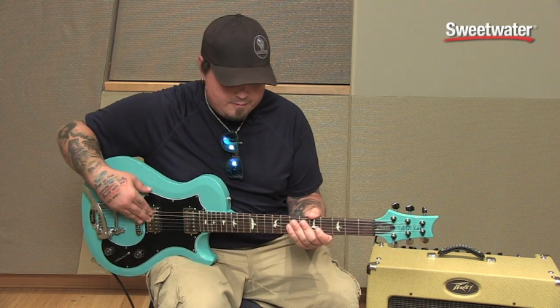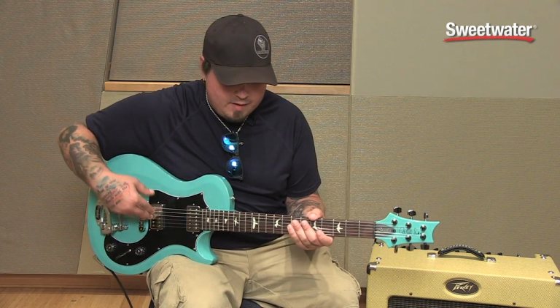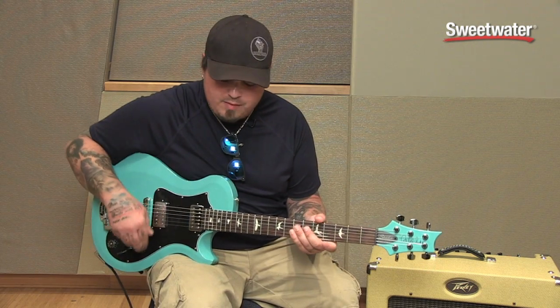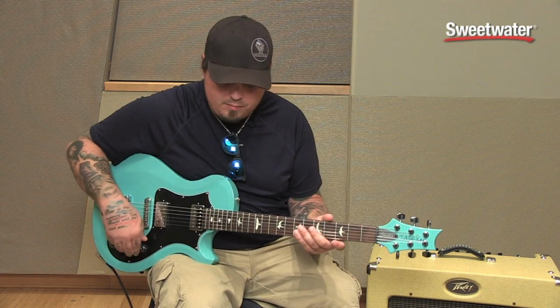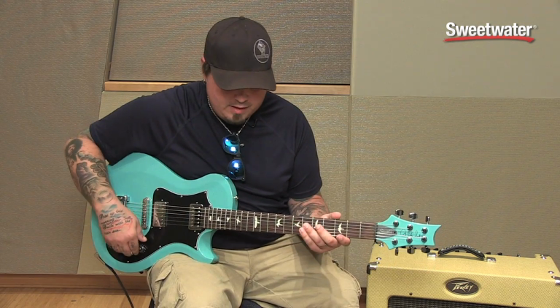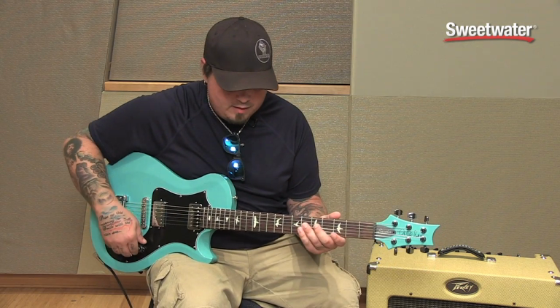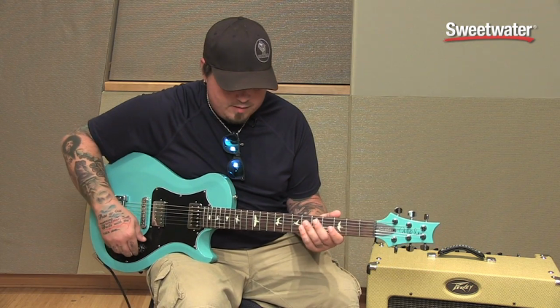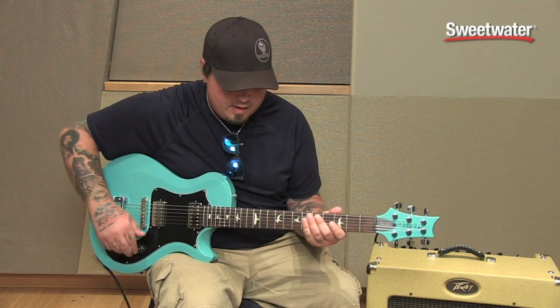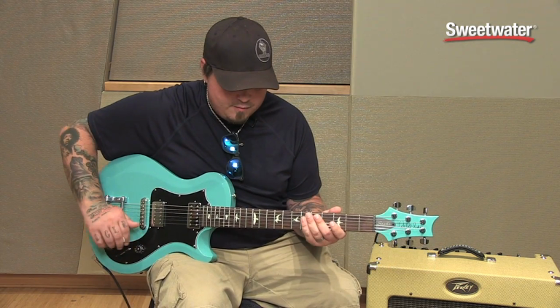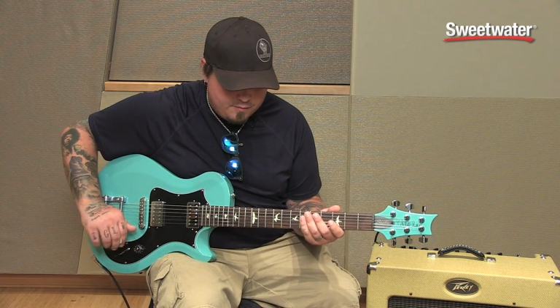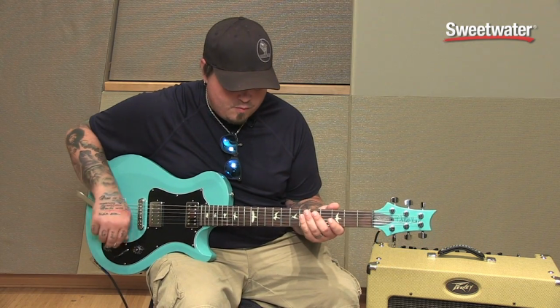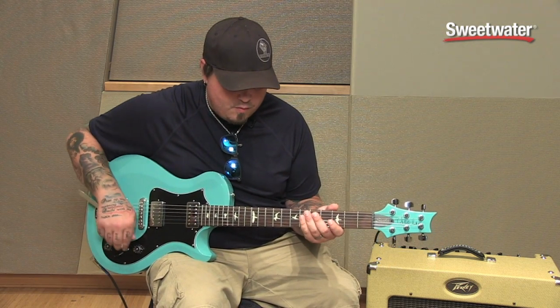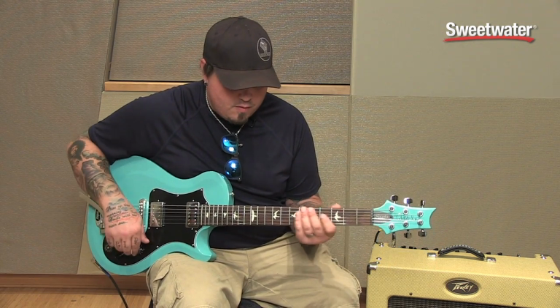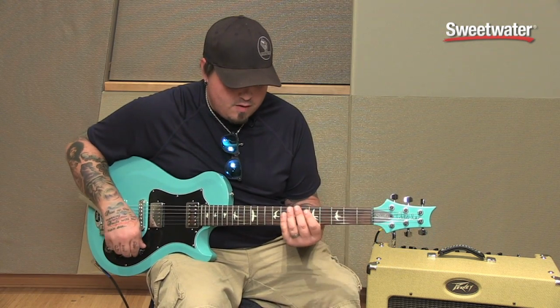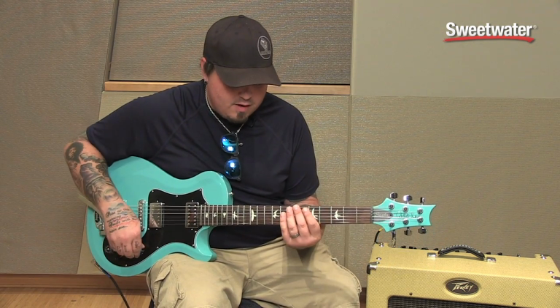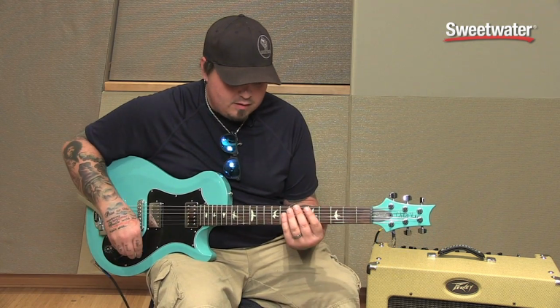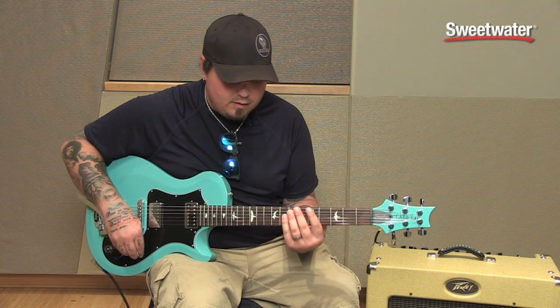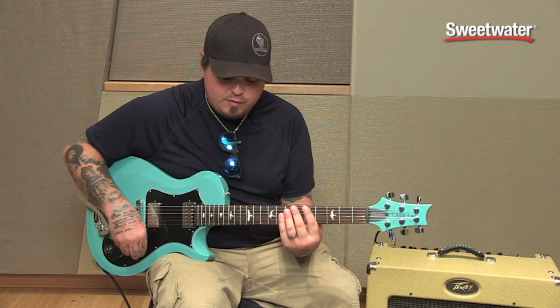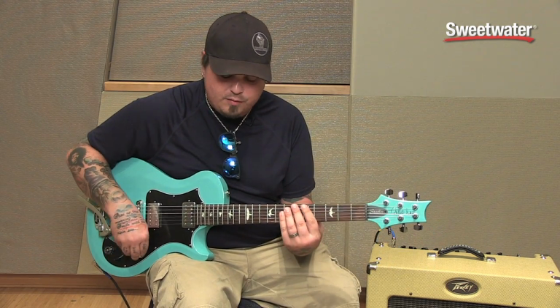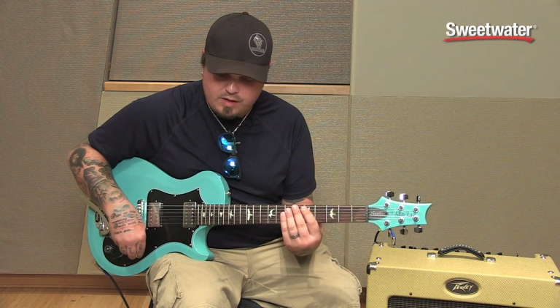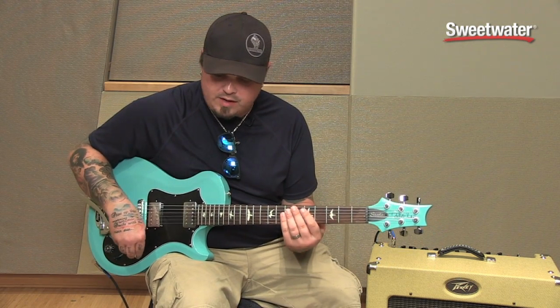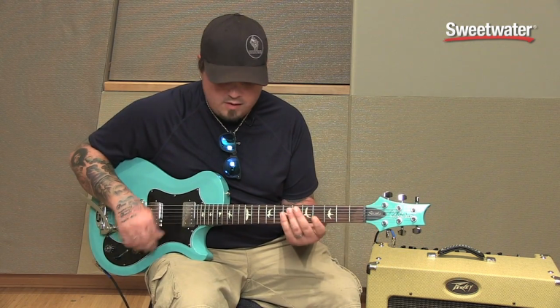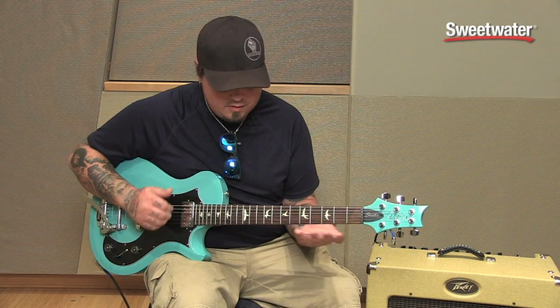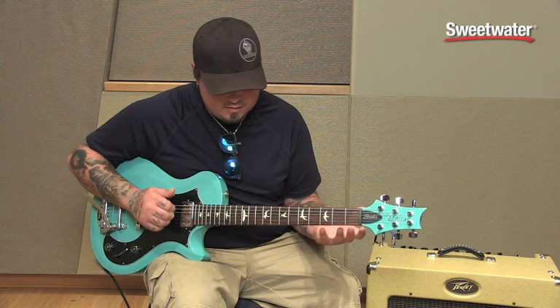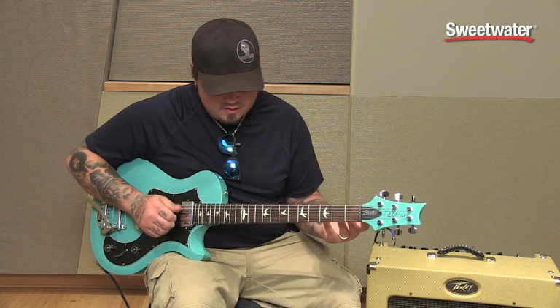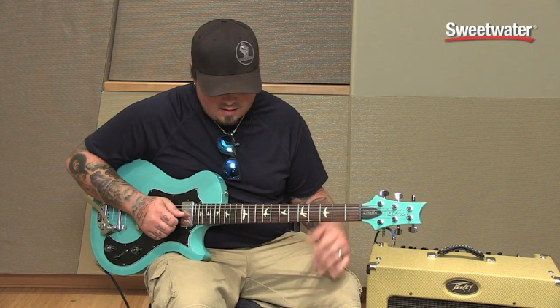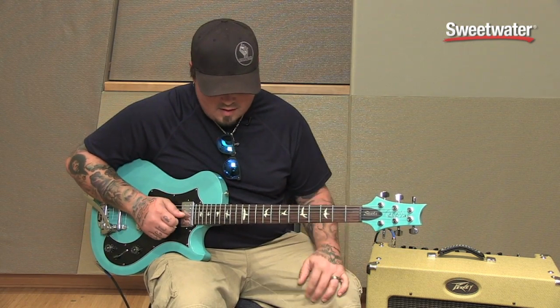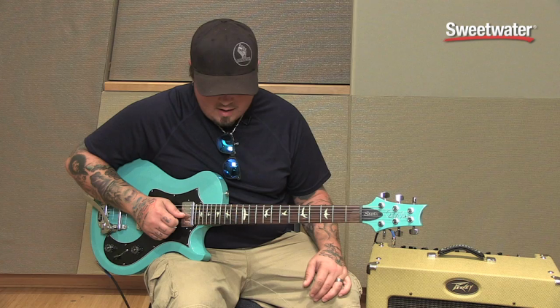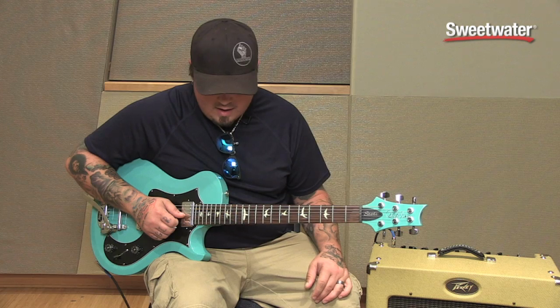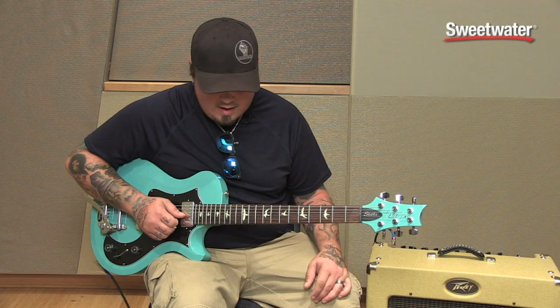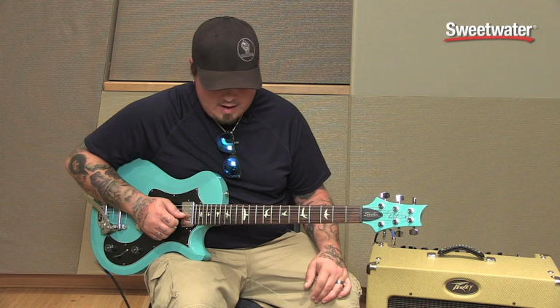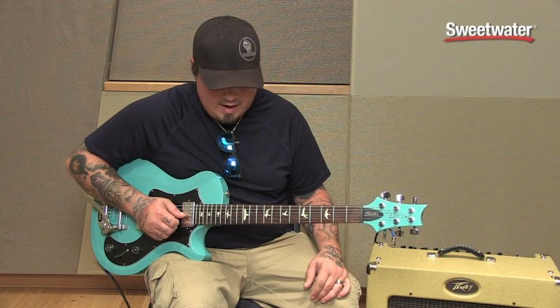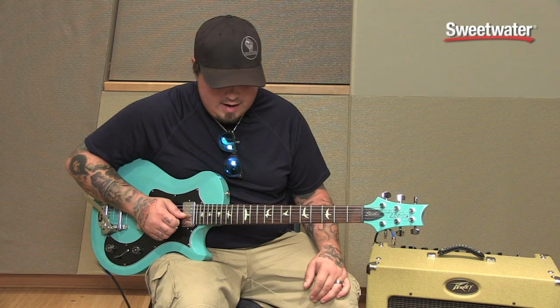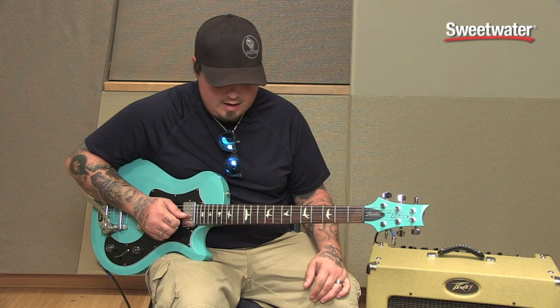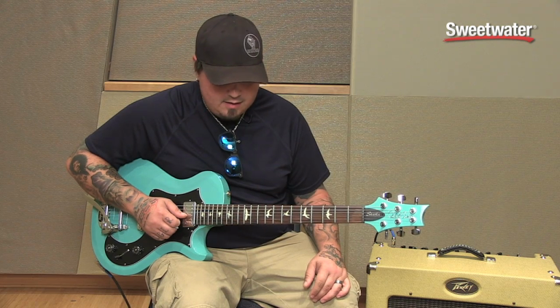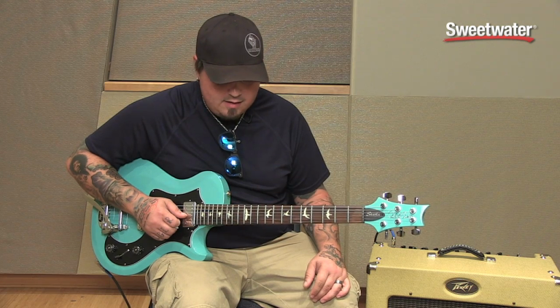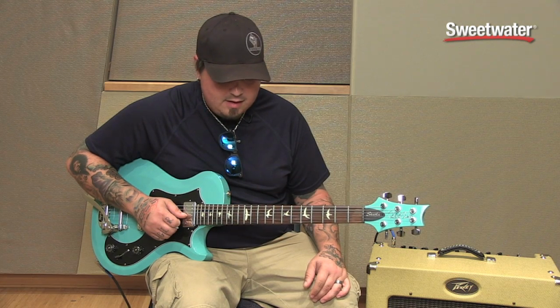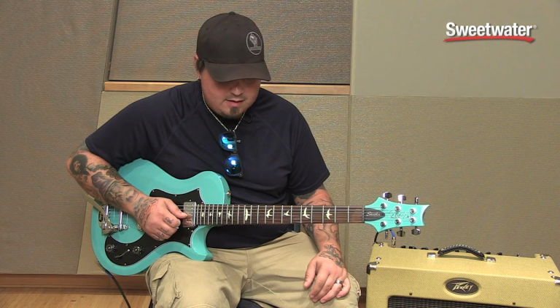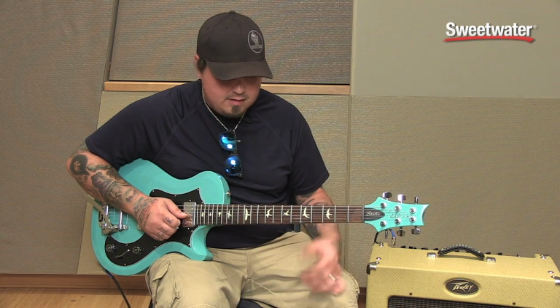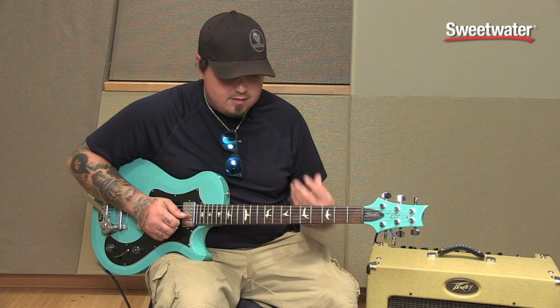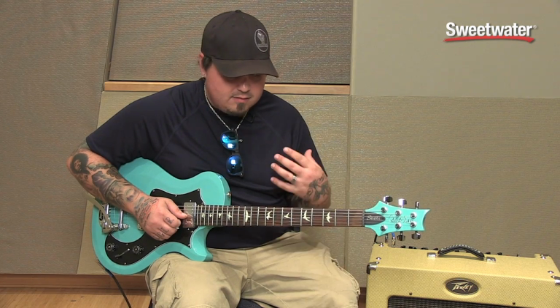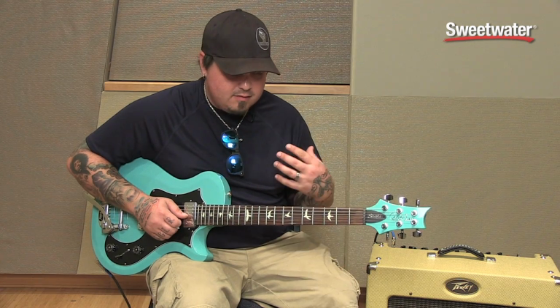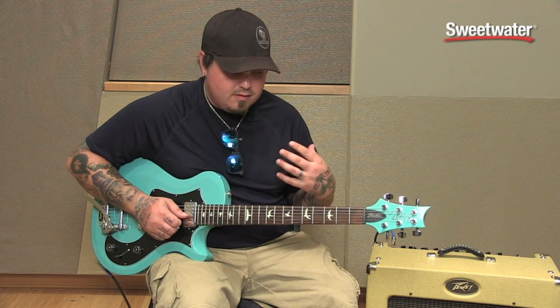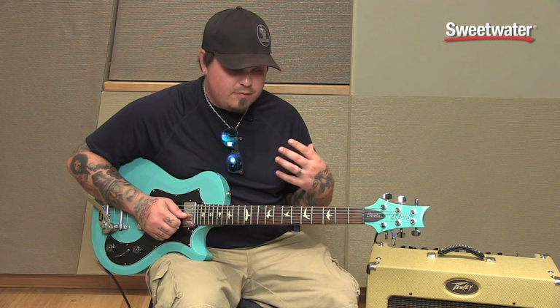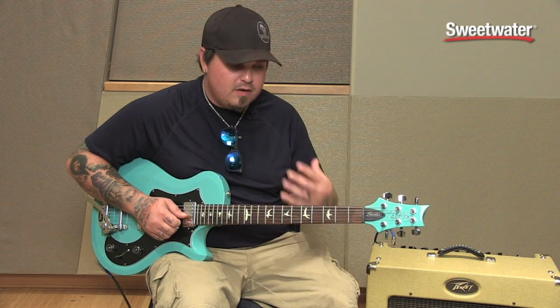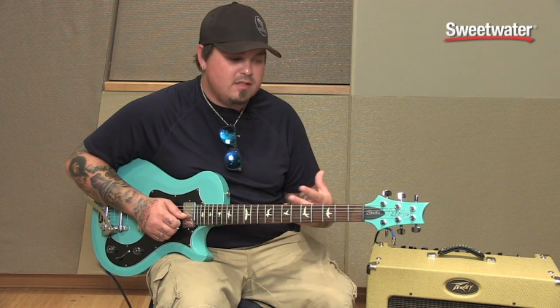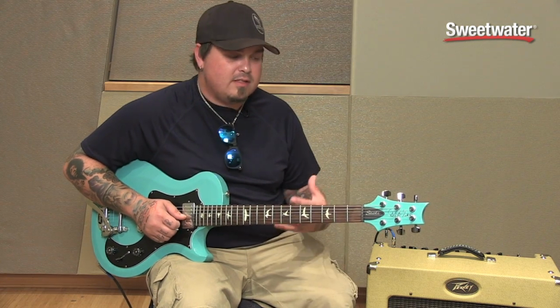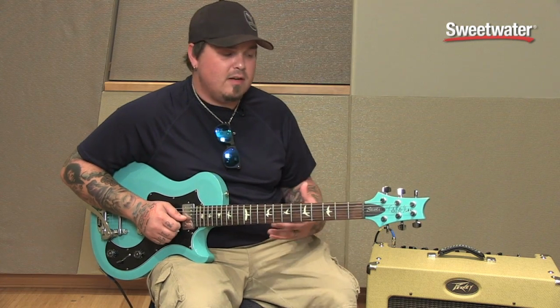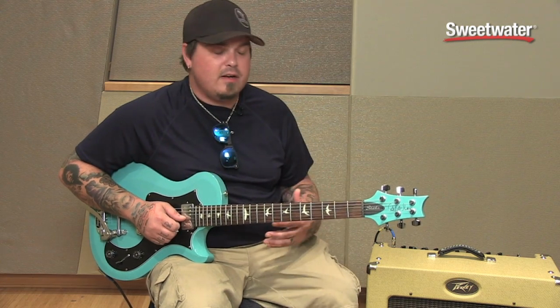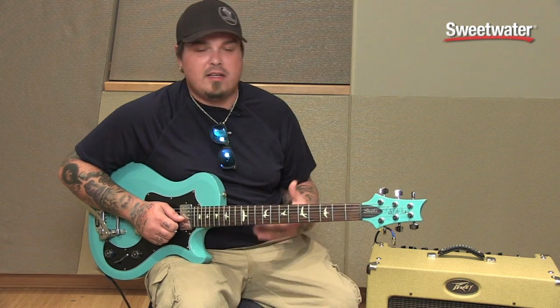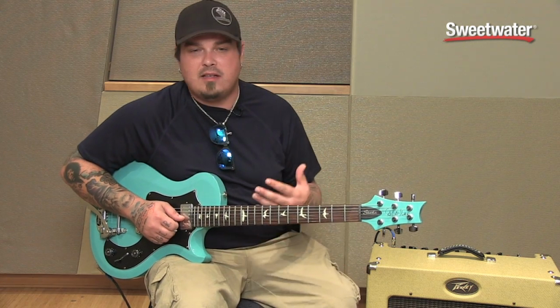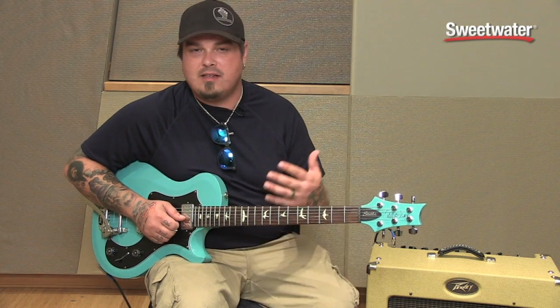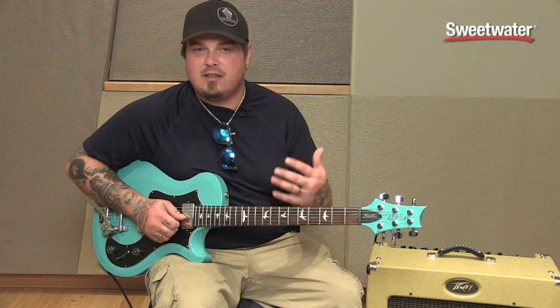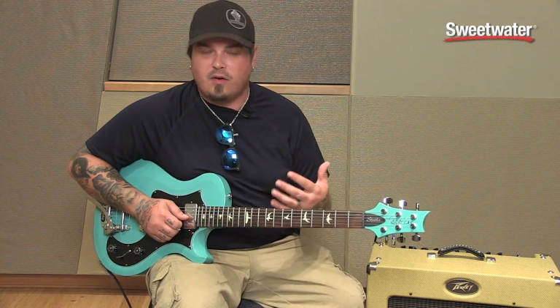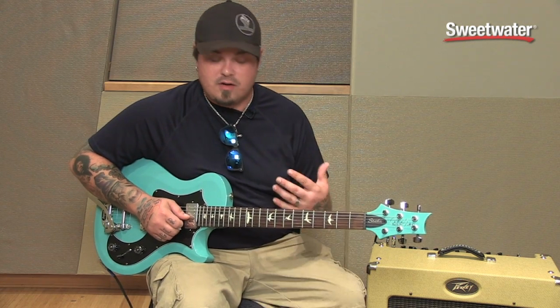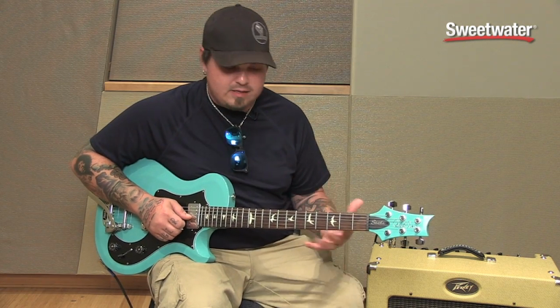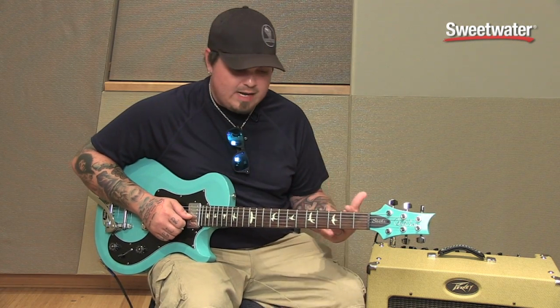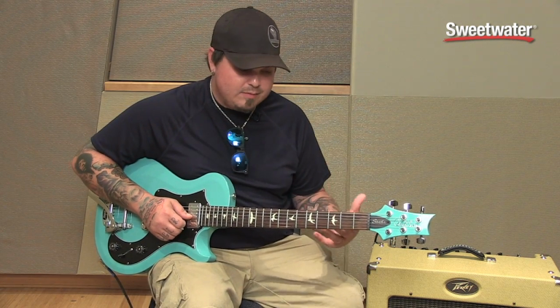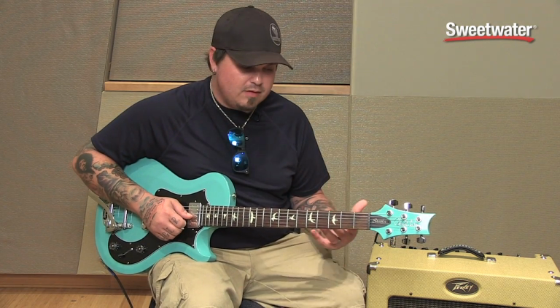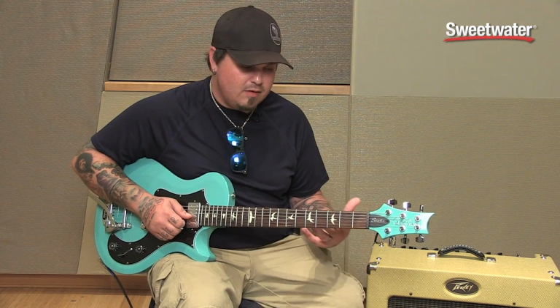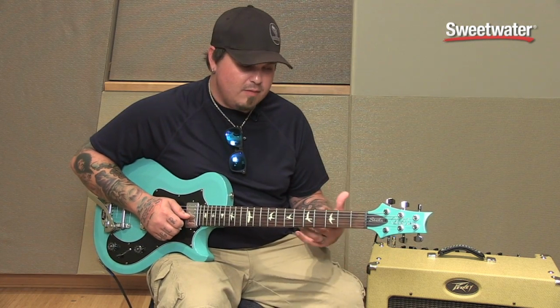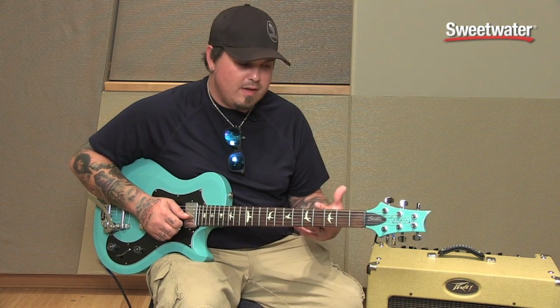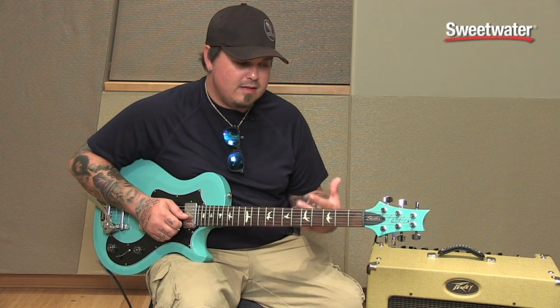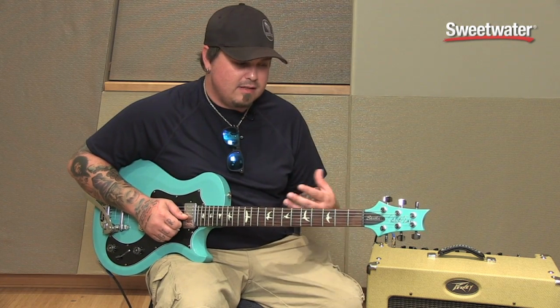I've been playing them now for a little over three years, and the versatility in these guitars is absolutely amazing.